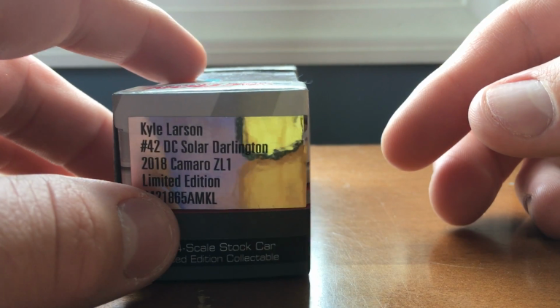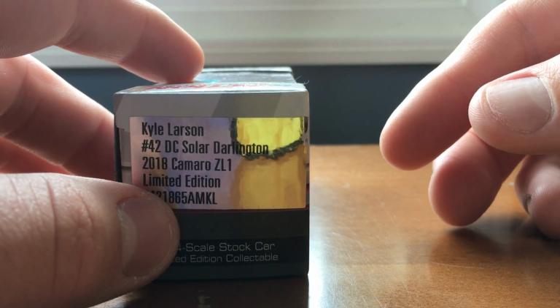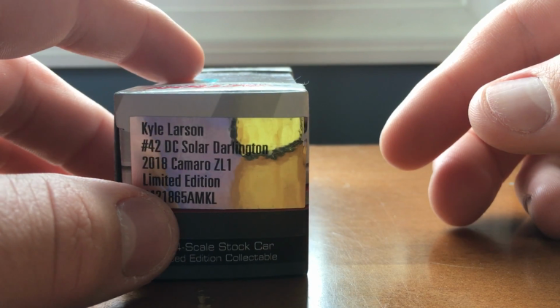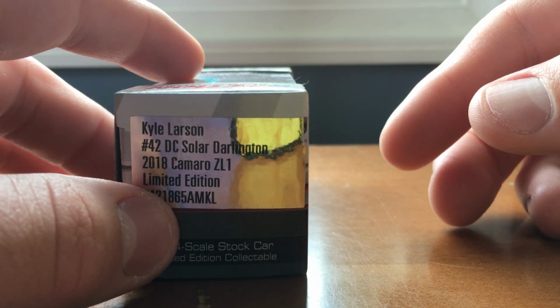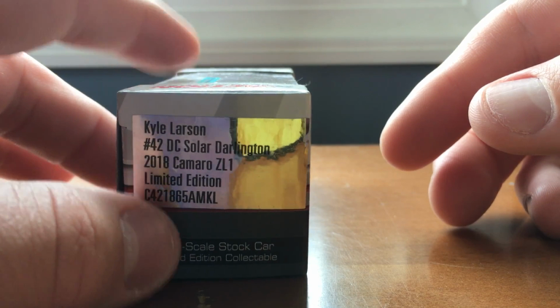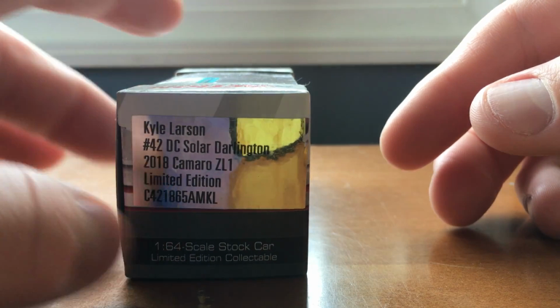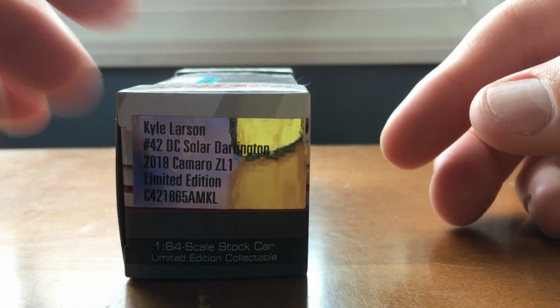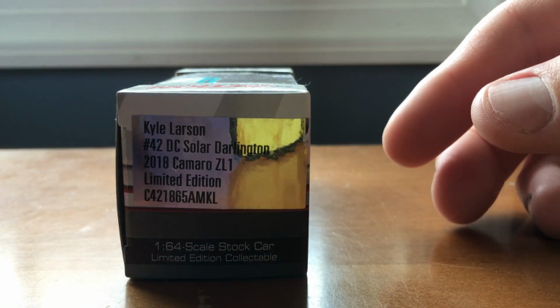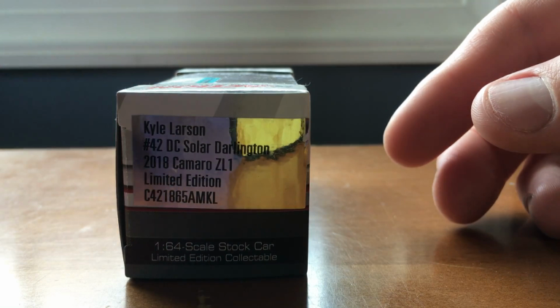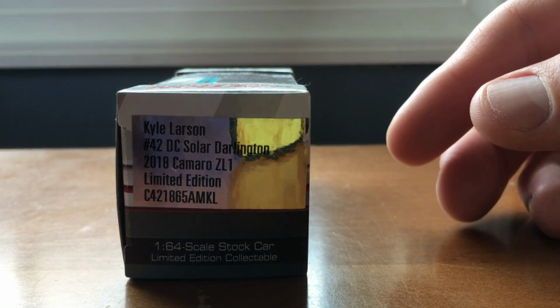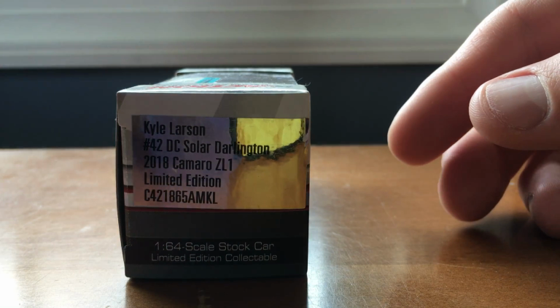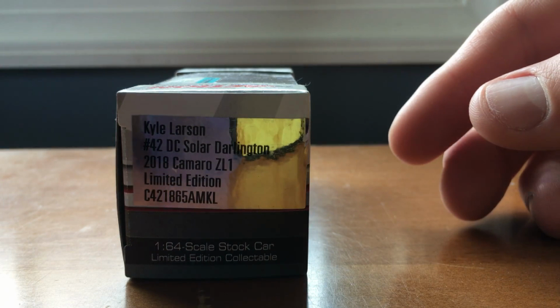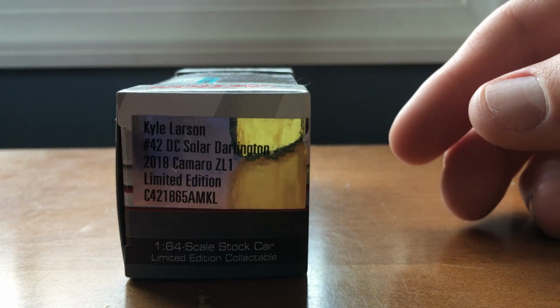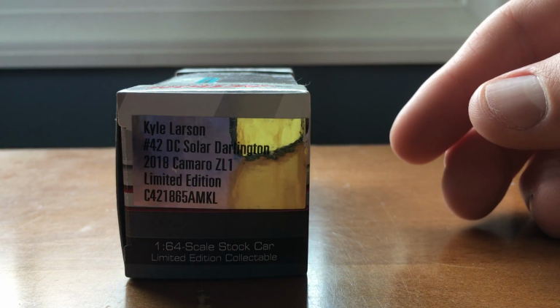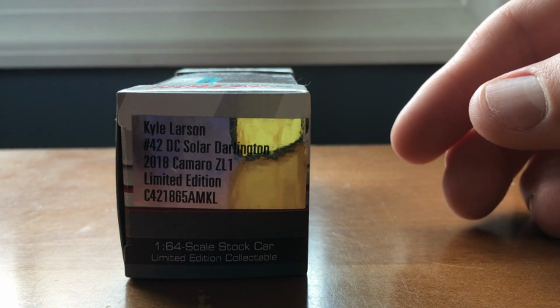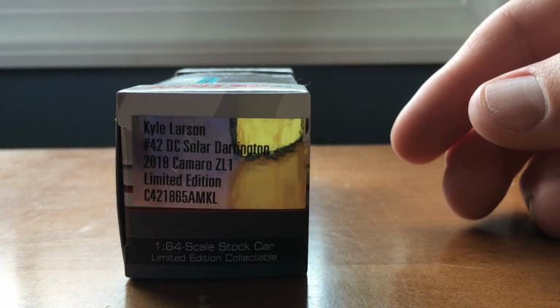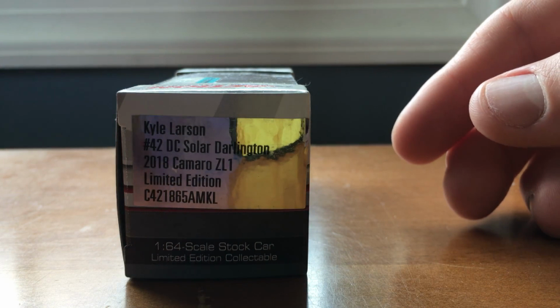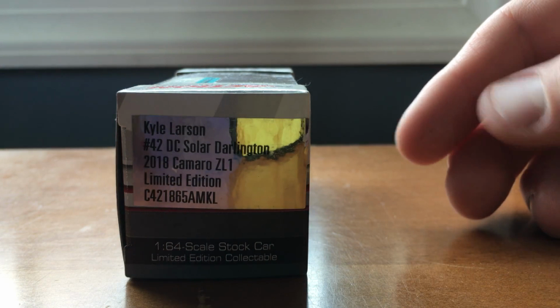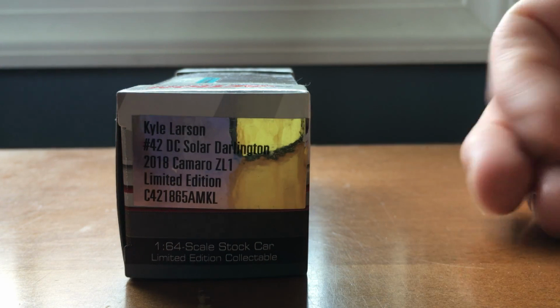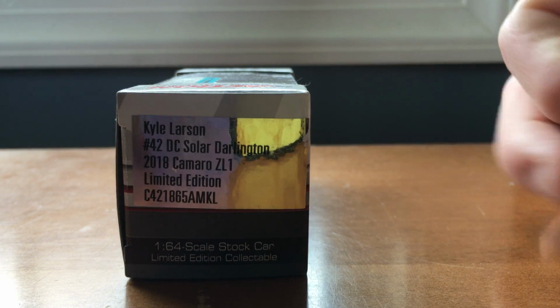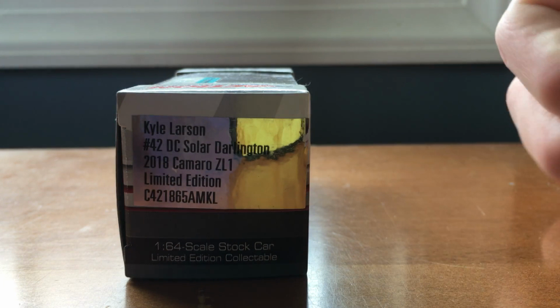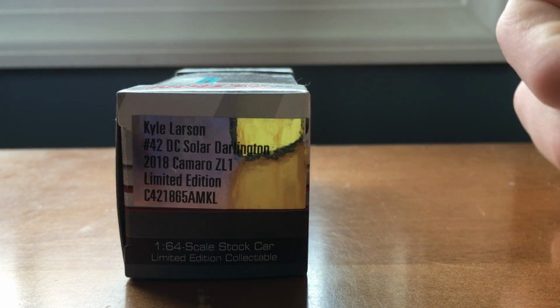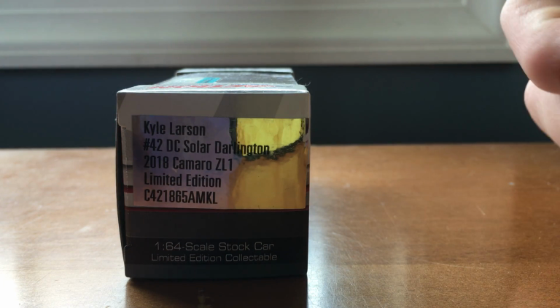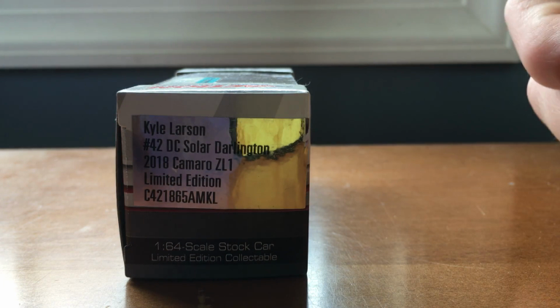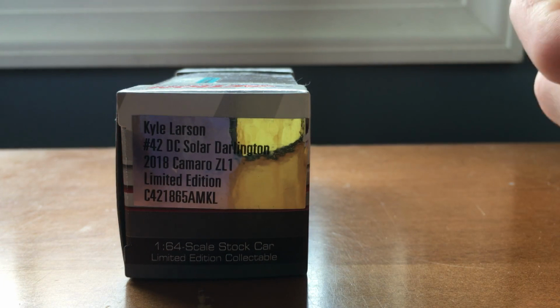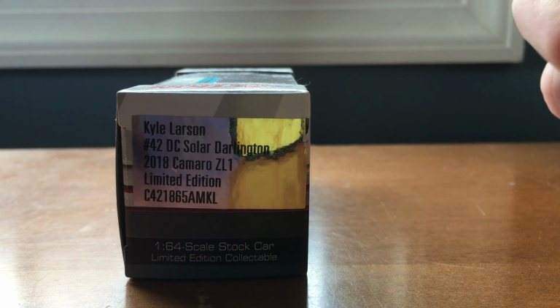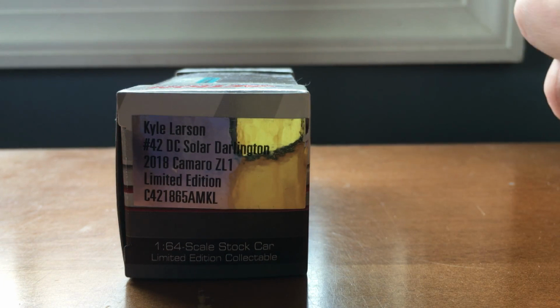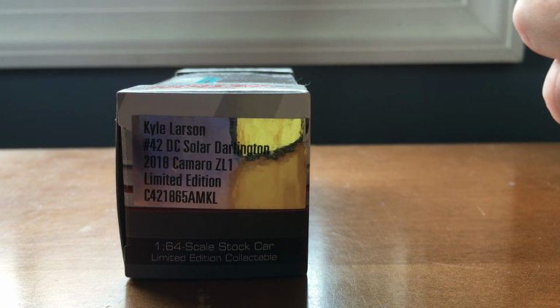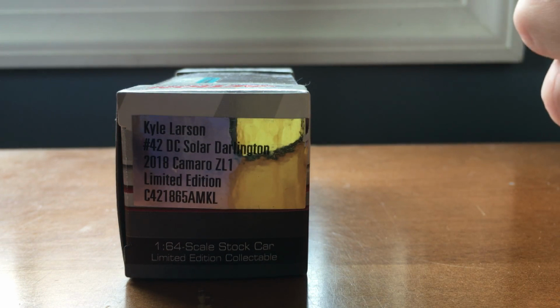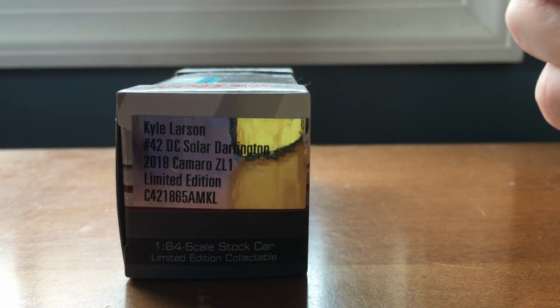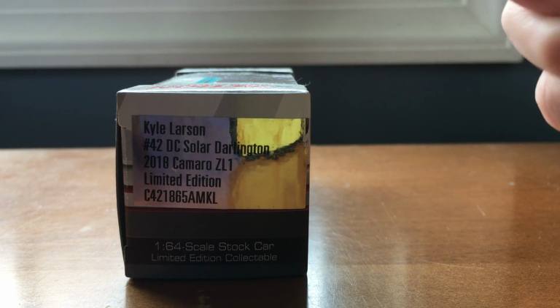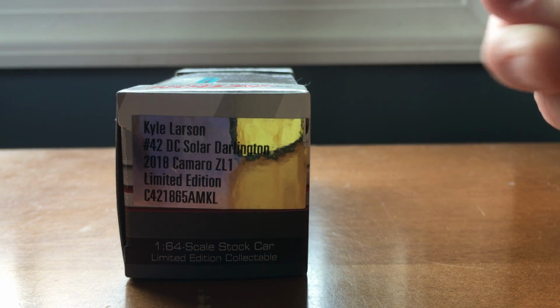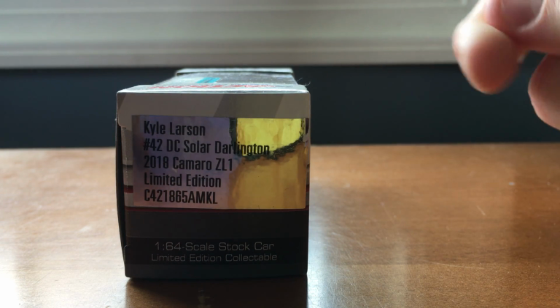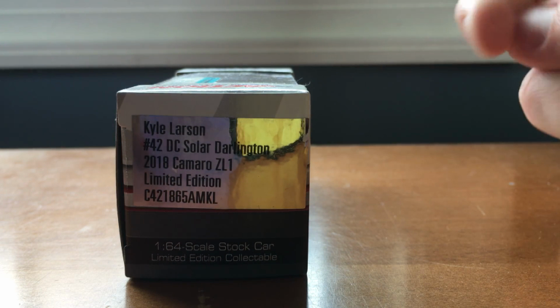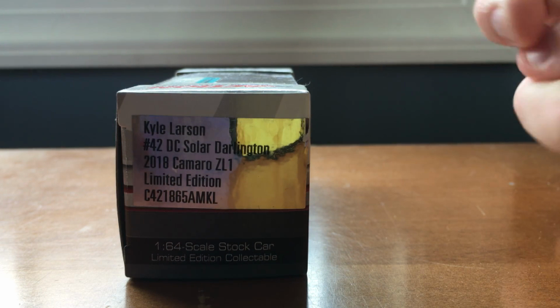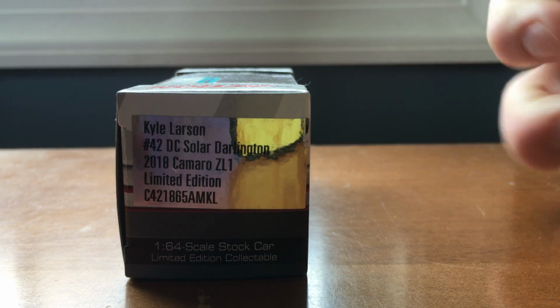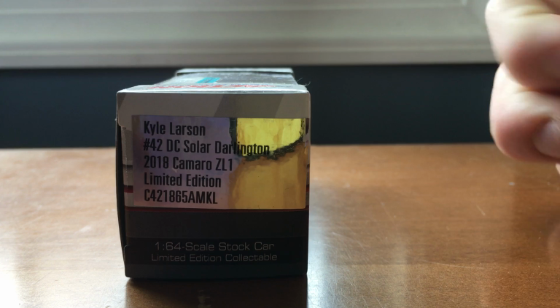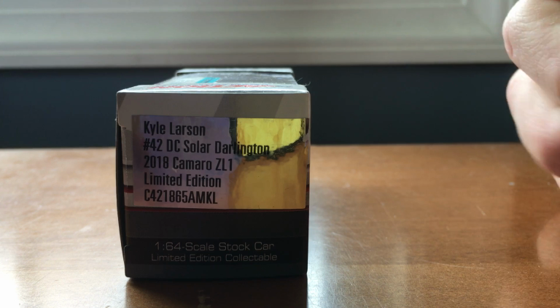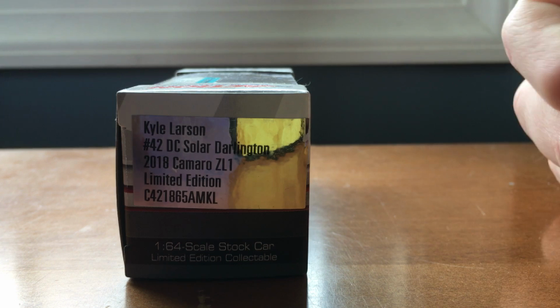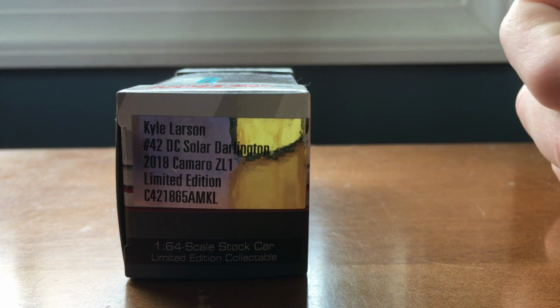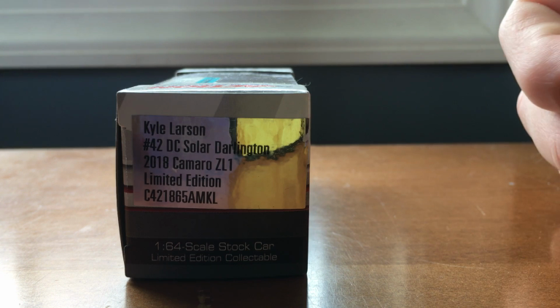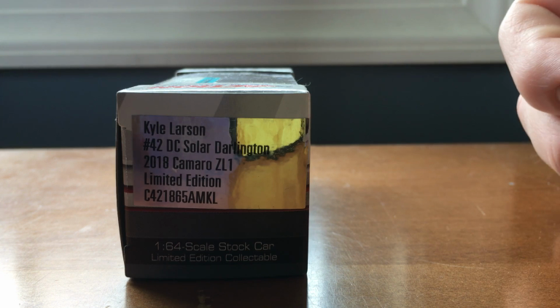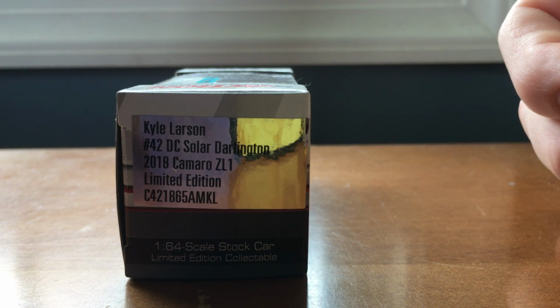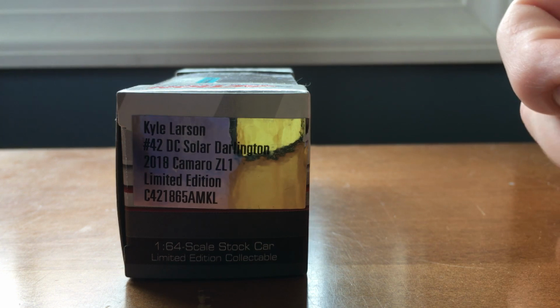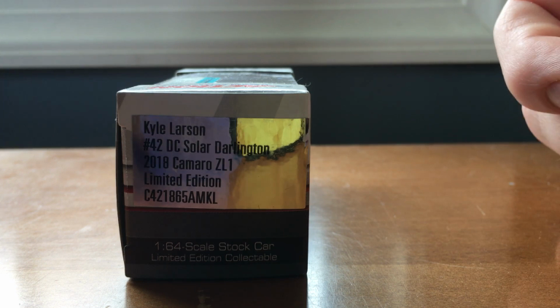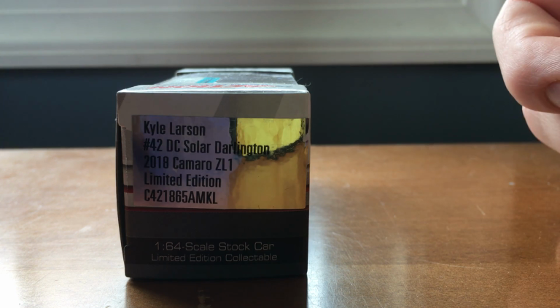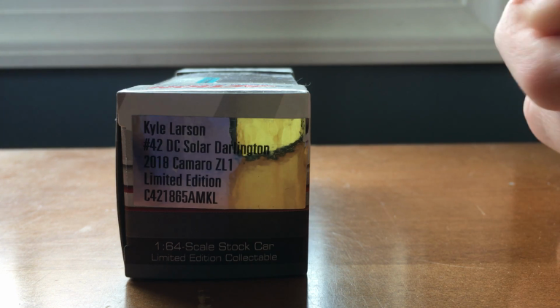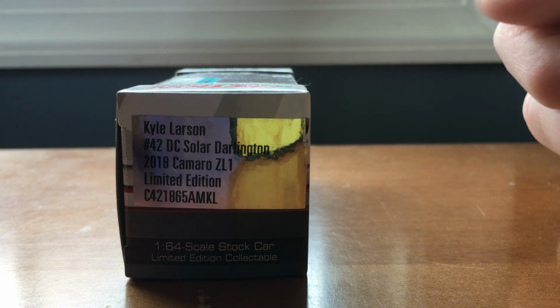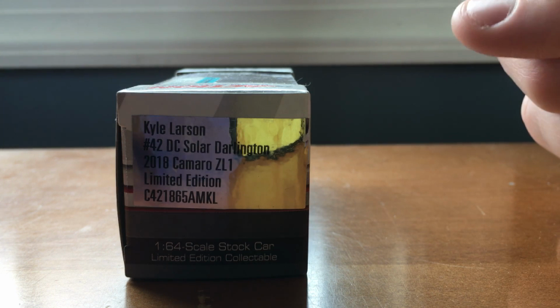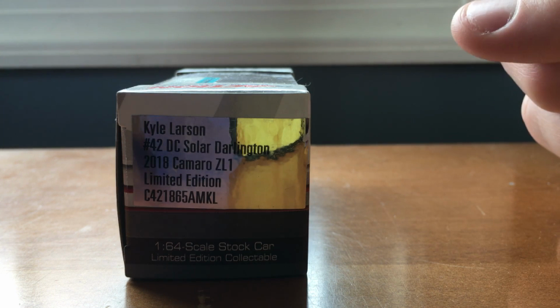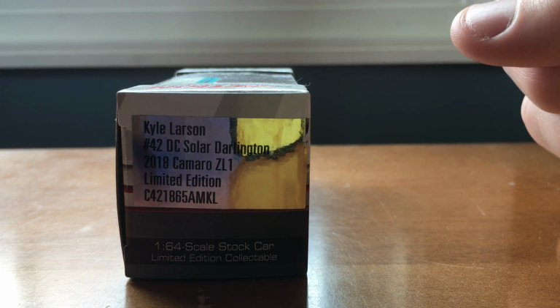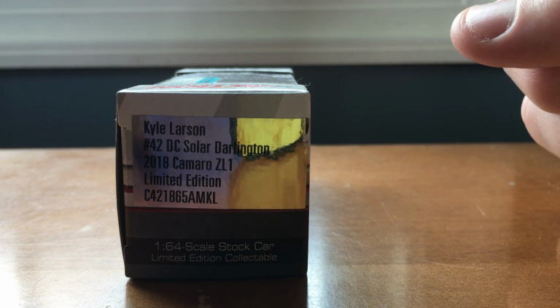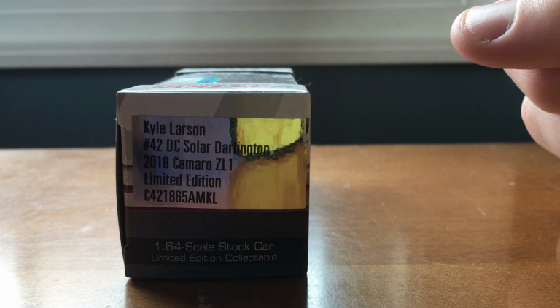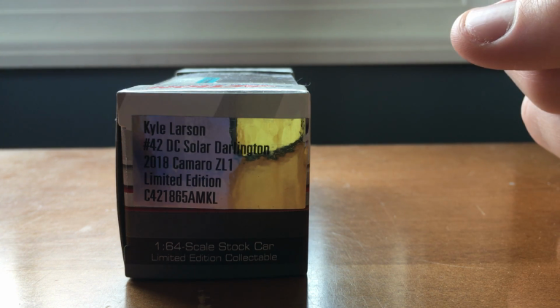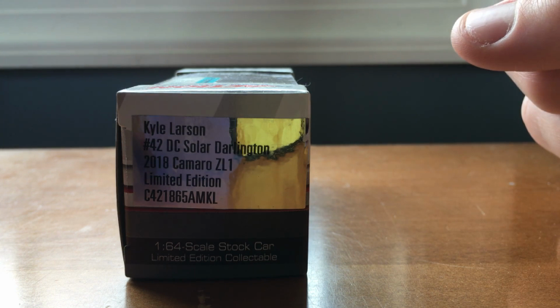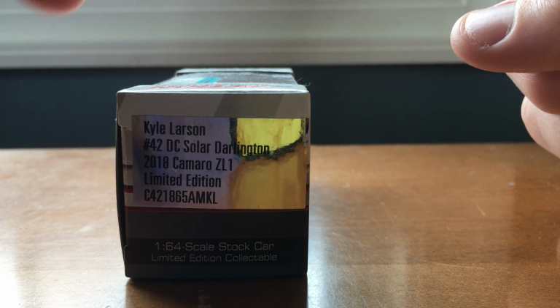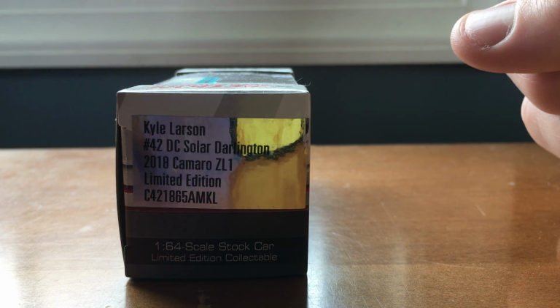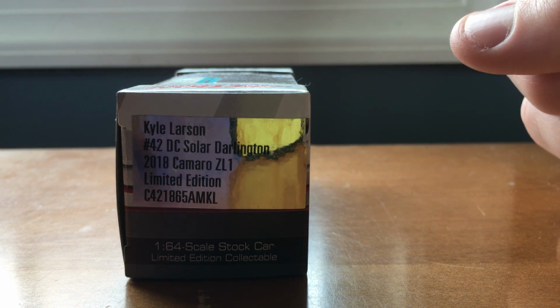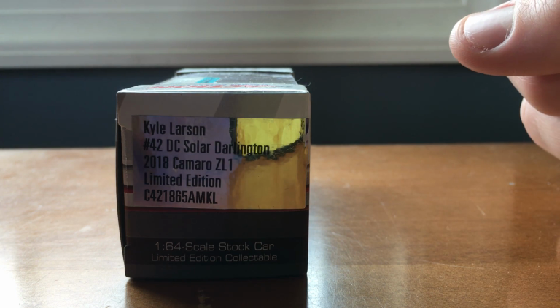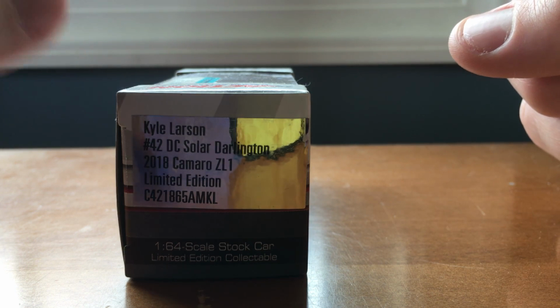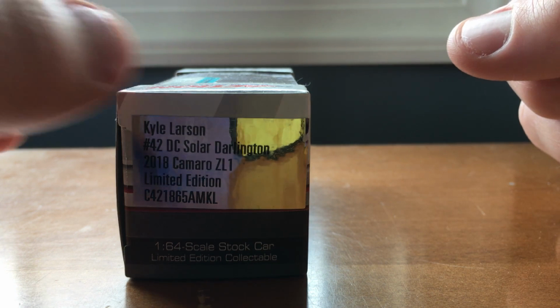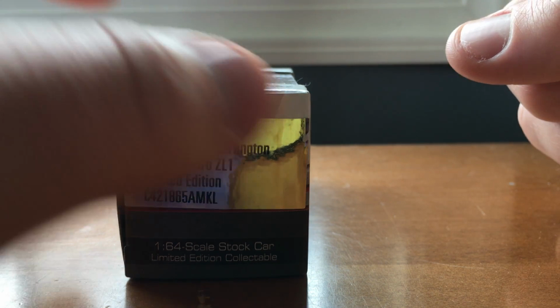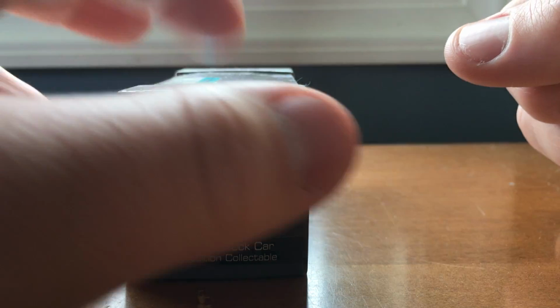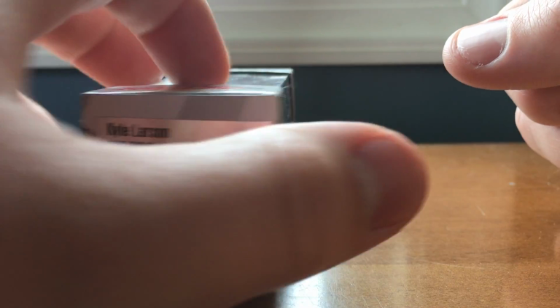Kyle Larson, 42 DC Solar, Darlington, 2018 Camaro ZL1, Limited Edition, 1:64 scale, stock car, Limited Edition Collectibles.